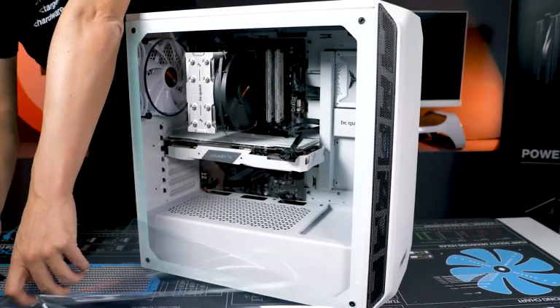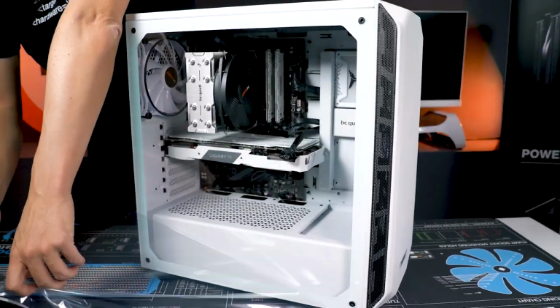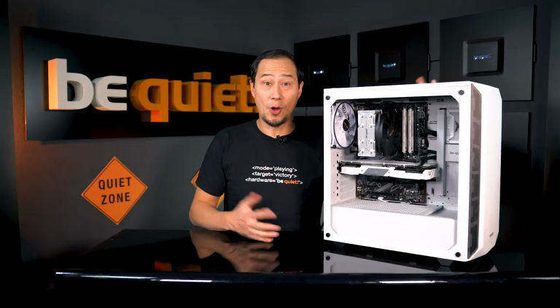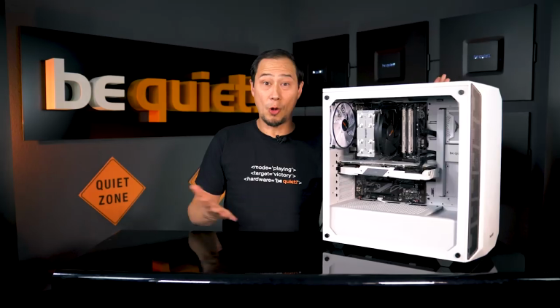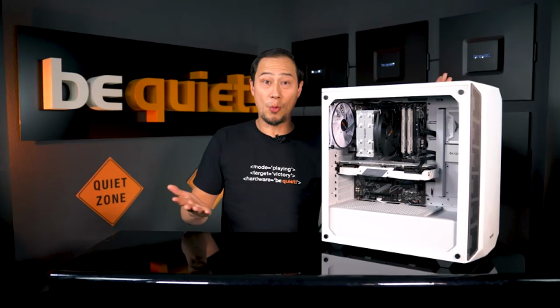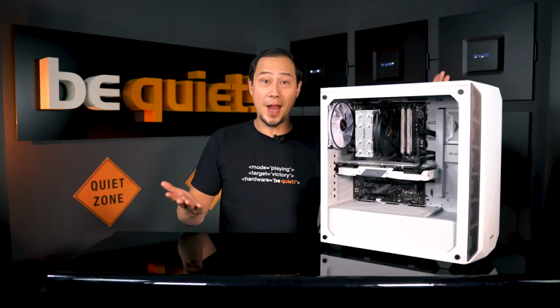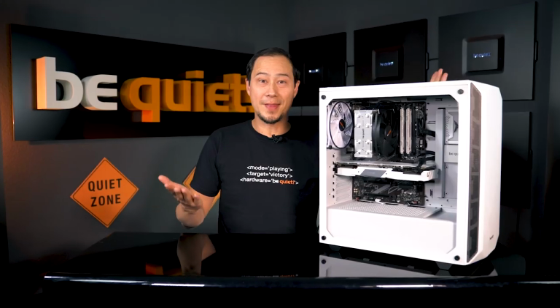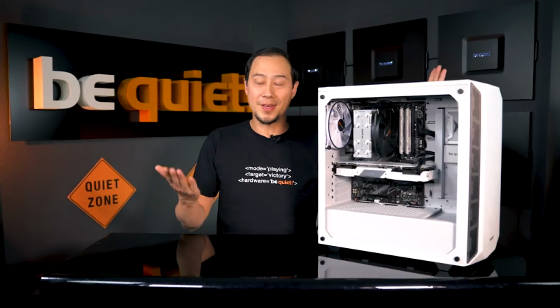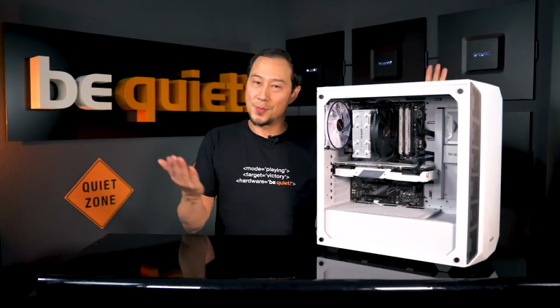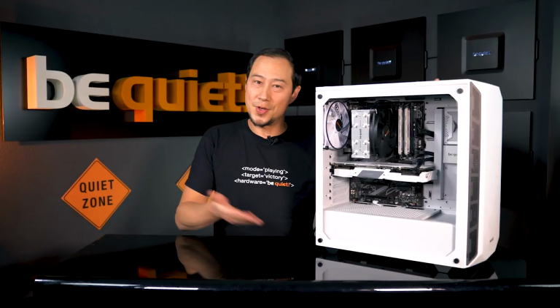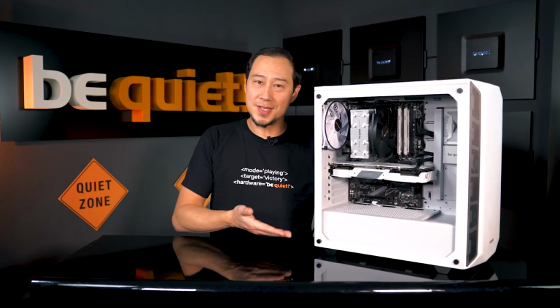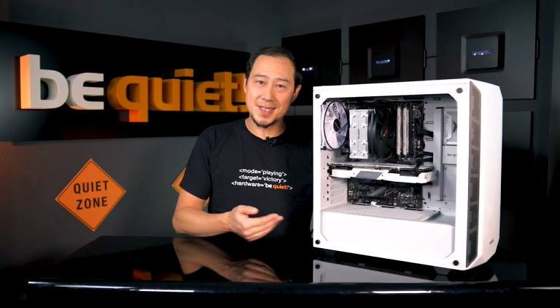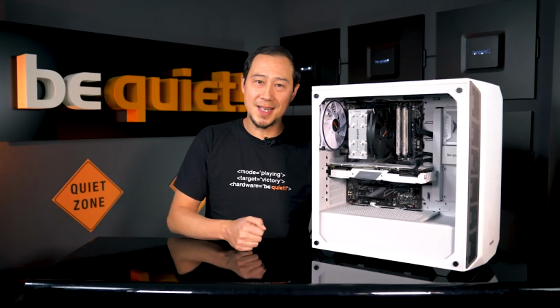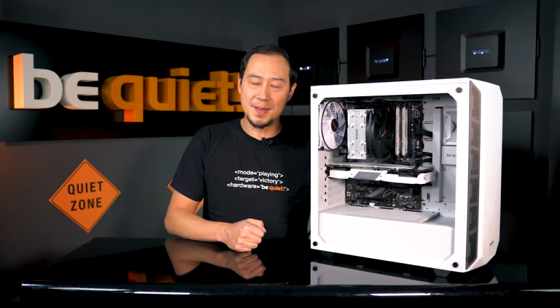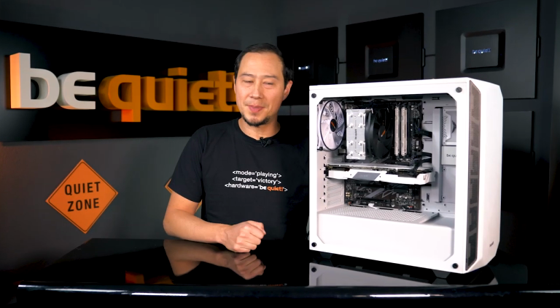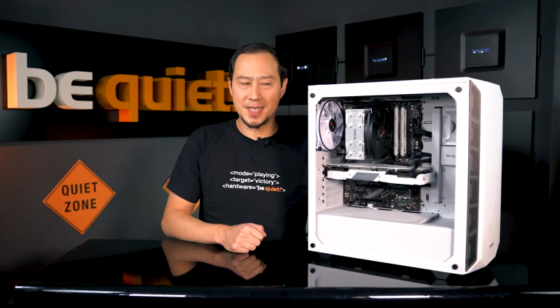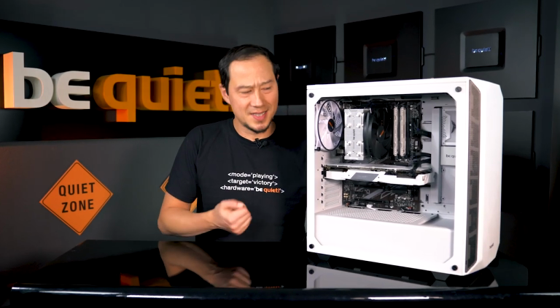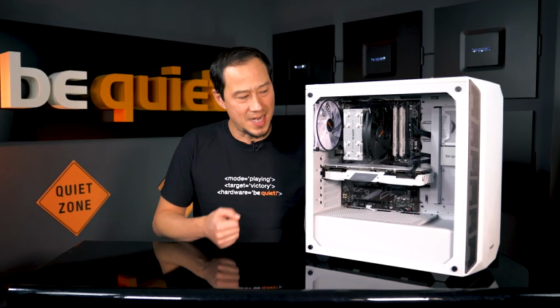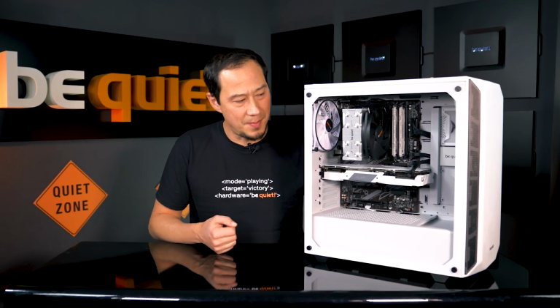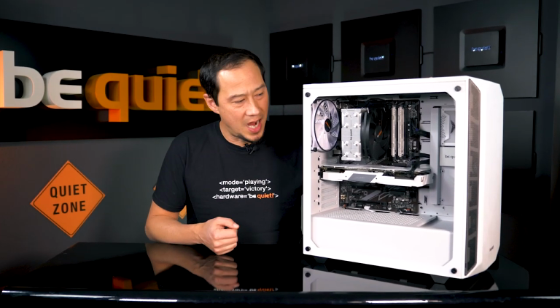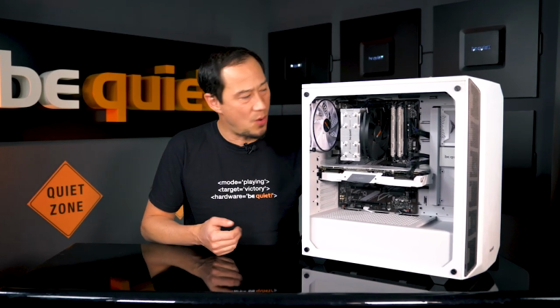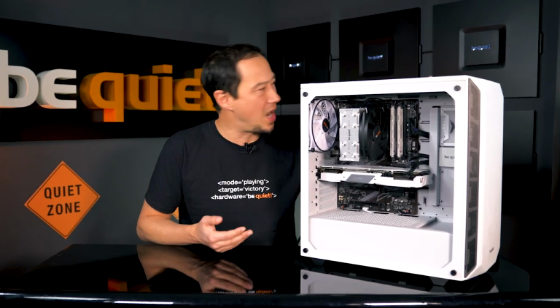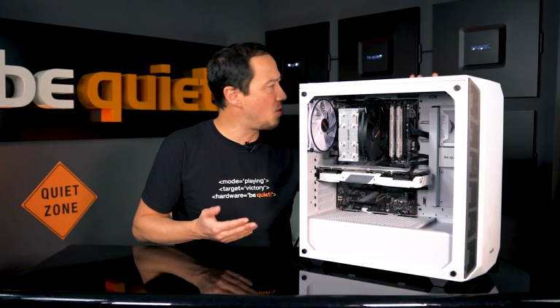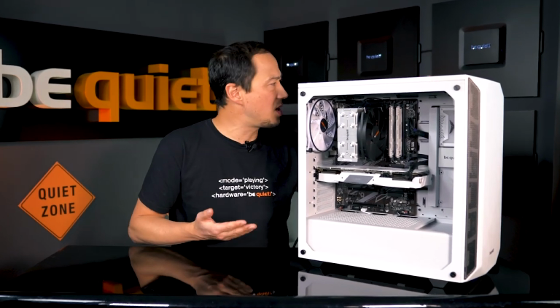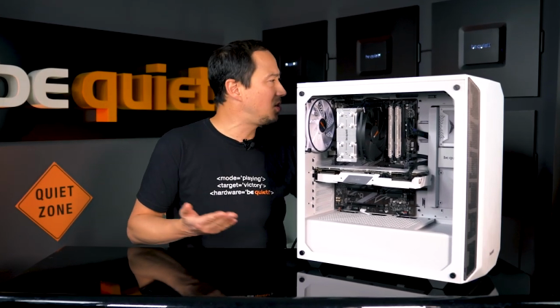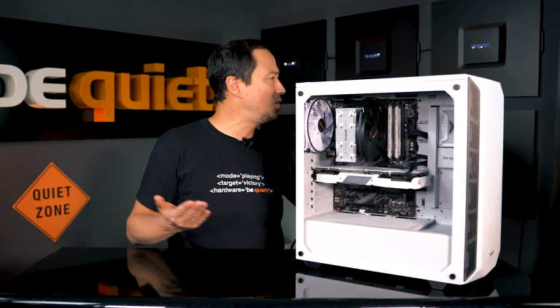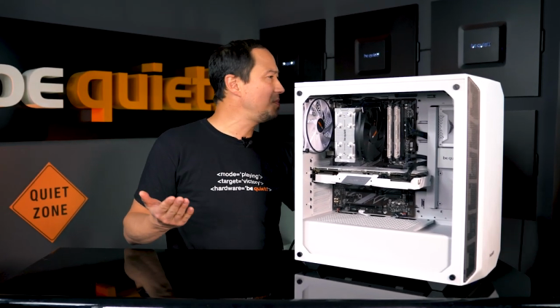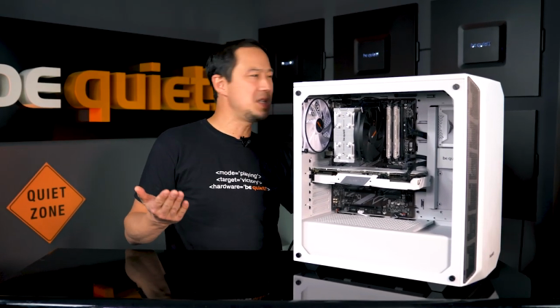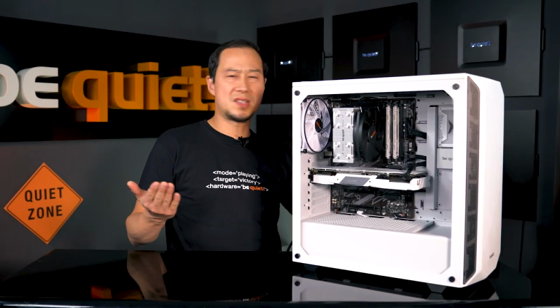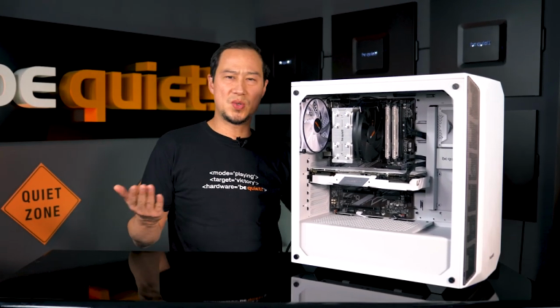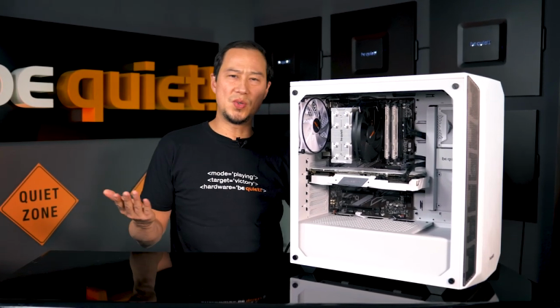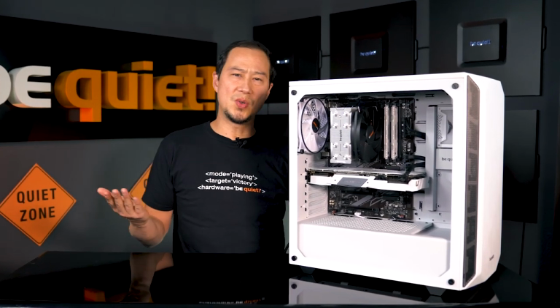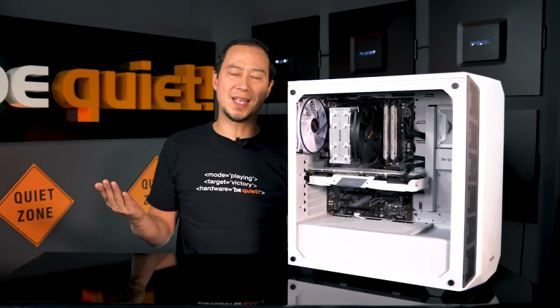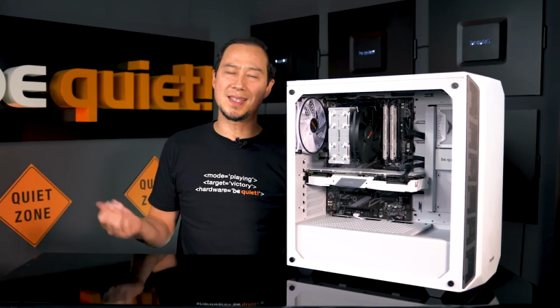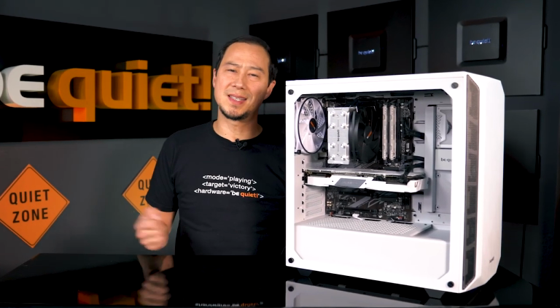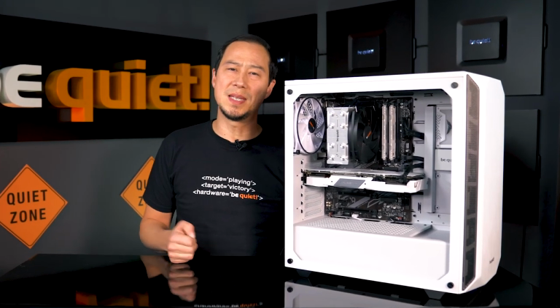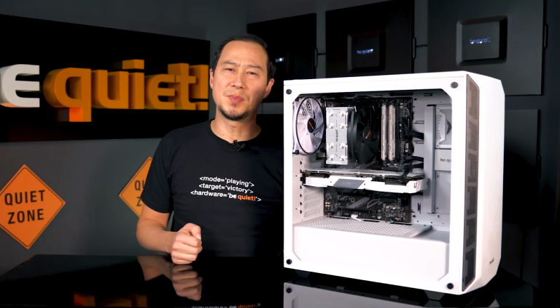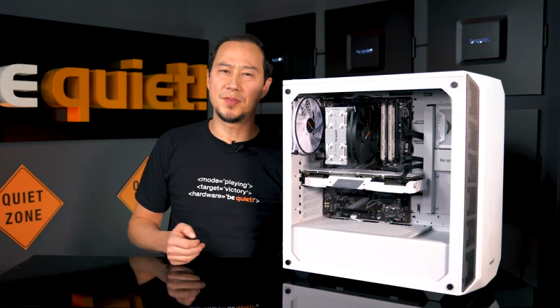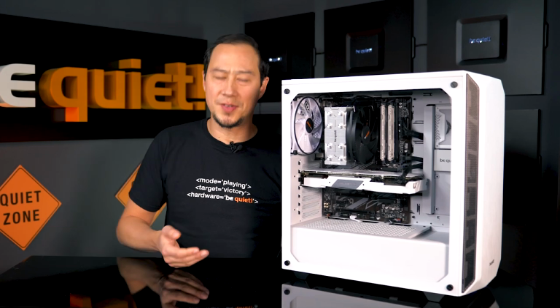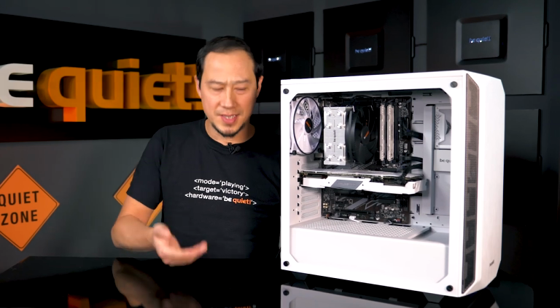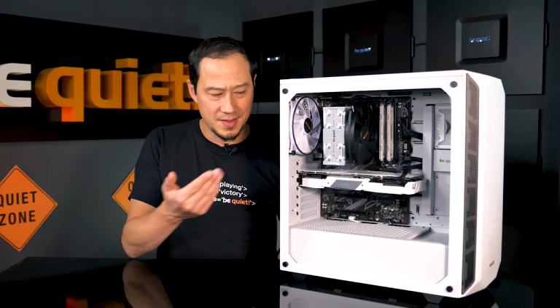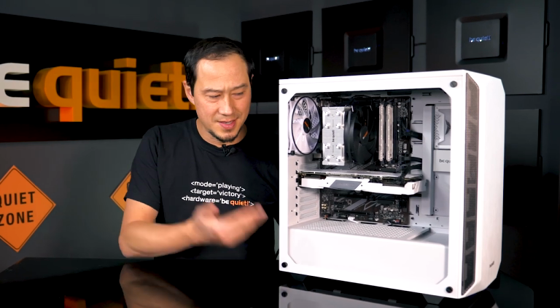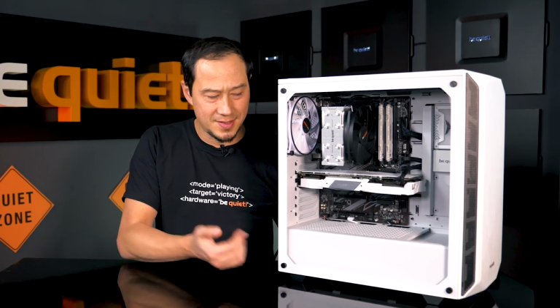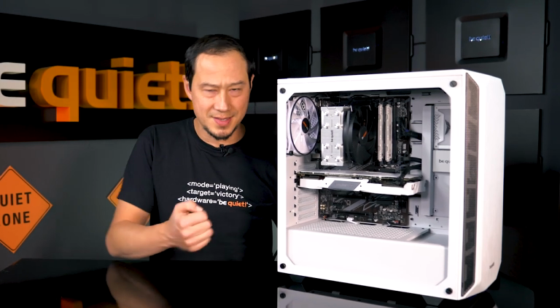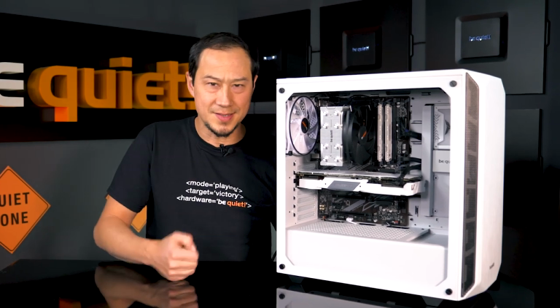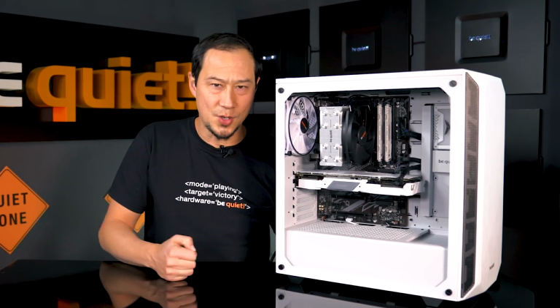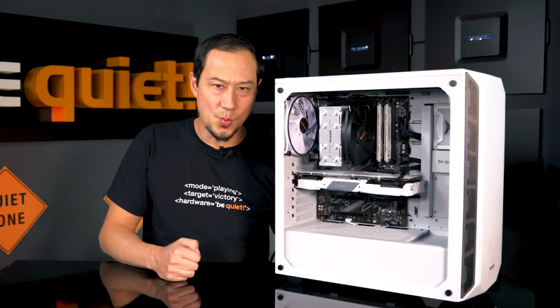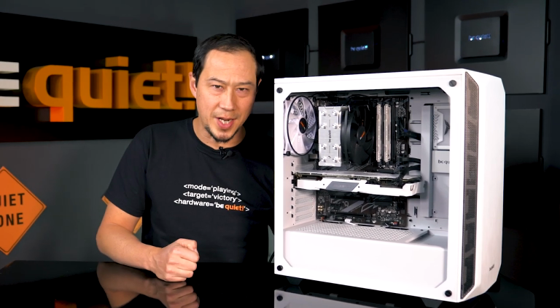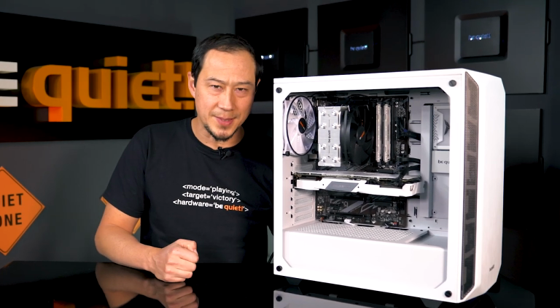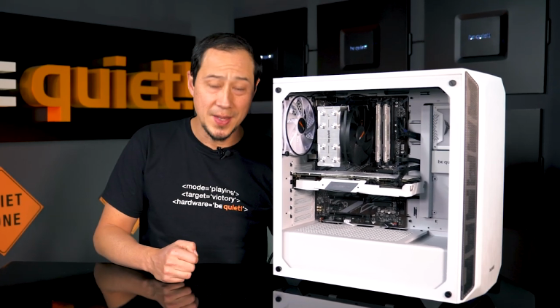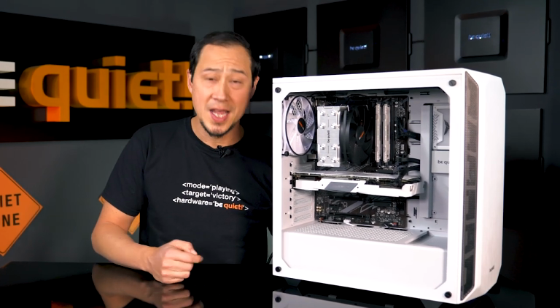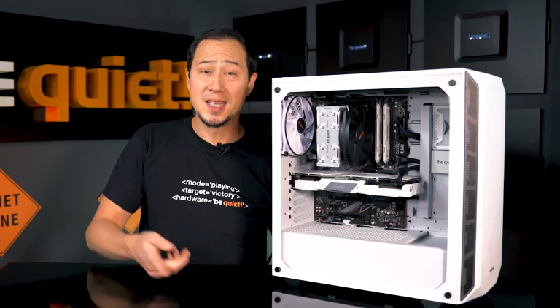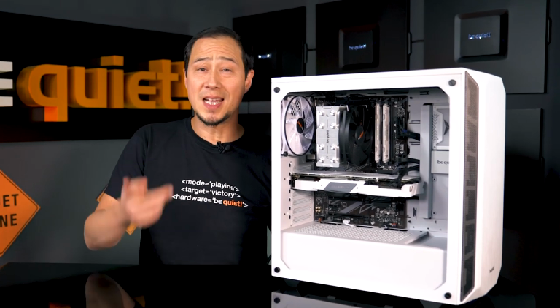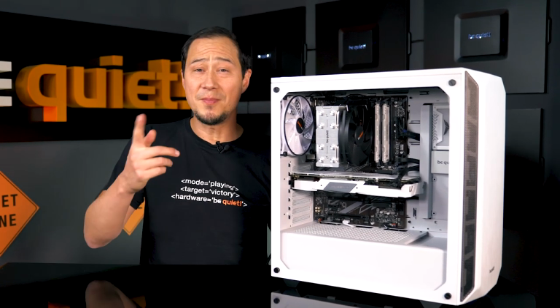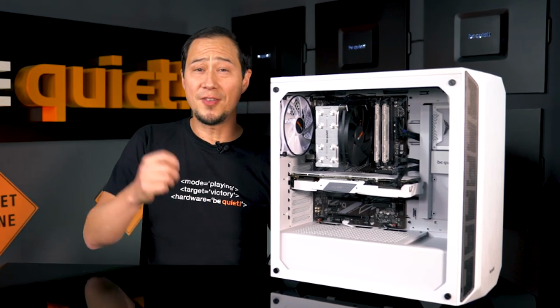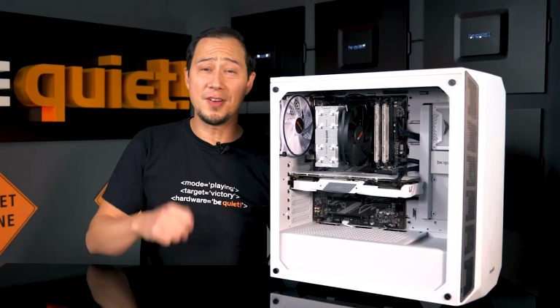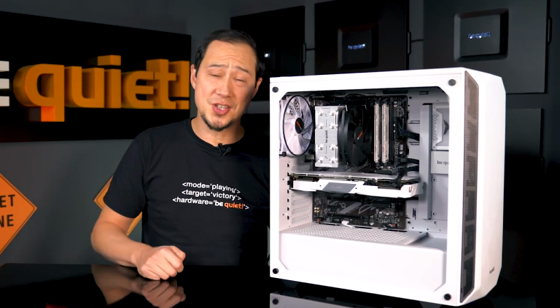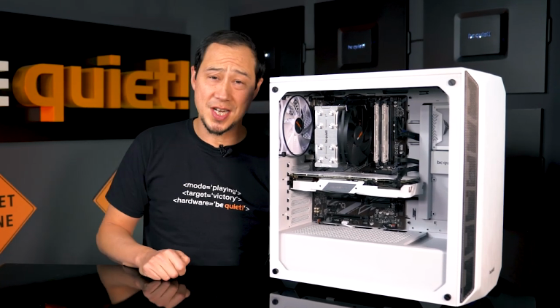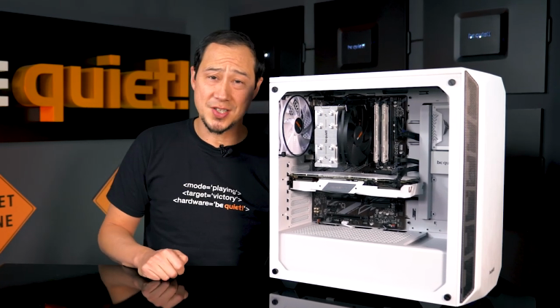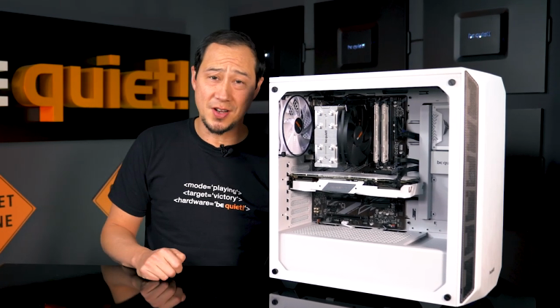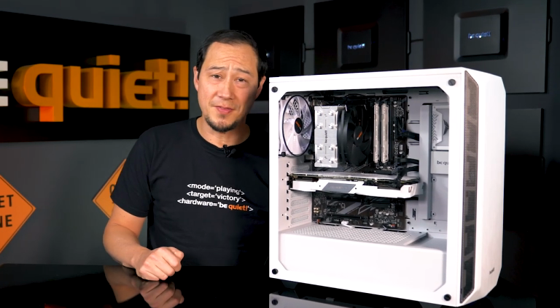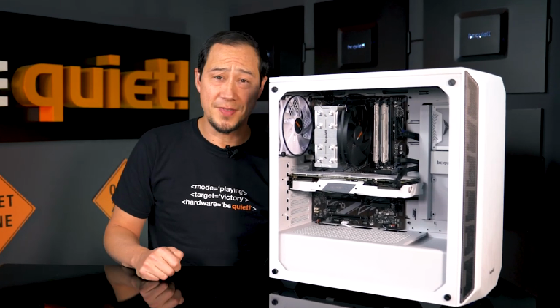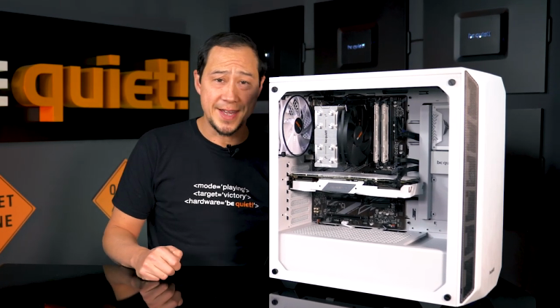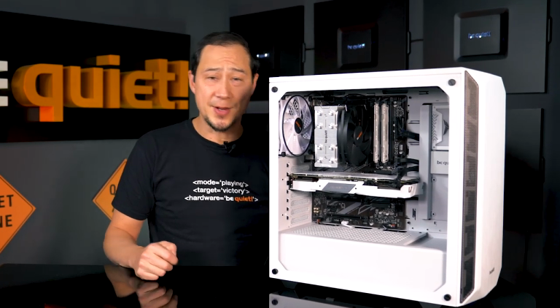All right, the computer is done, but somehow our gloomy studio doesn't seem to fit this snow white. Time for a change of venue.